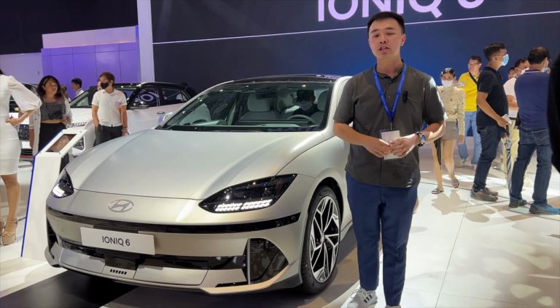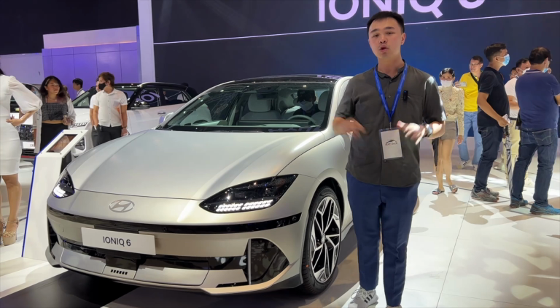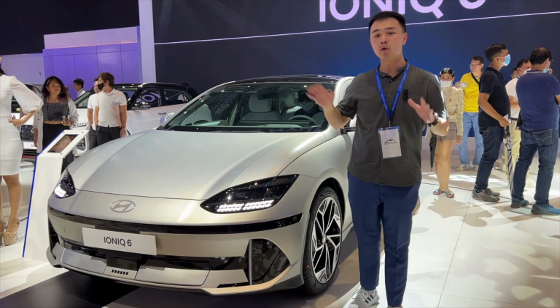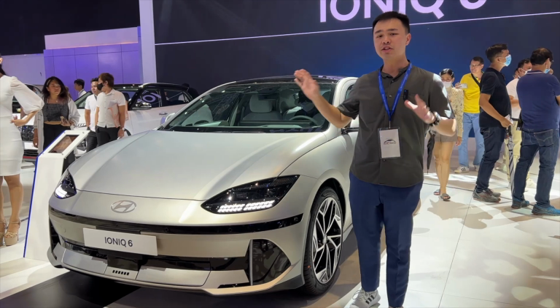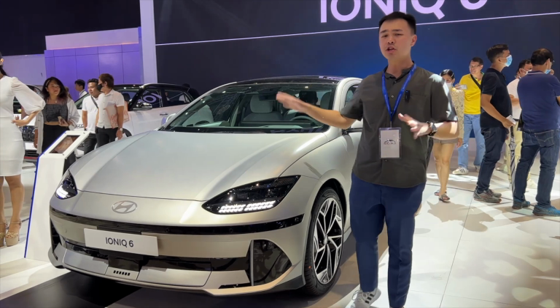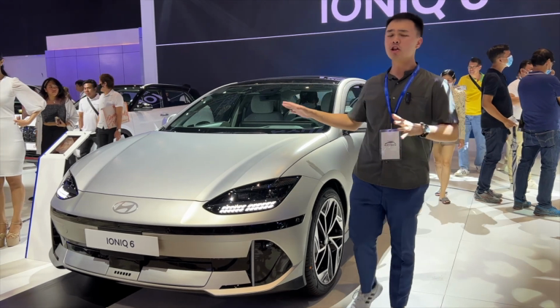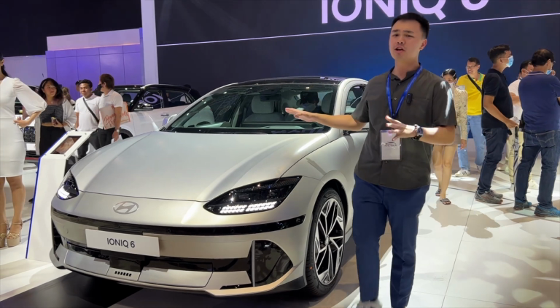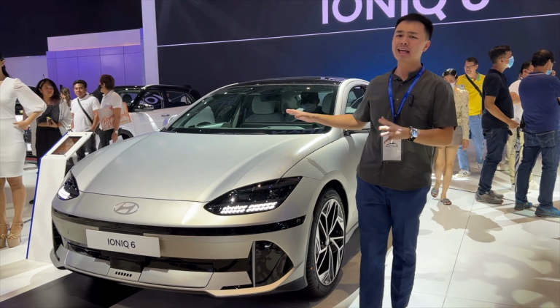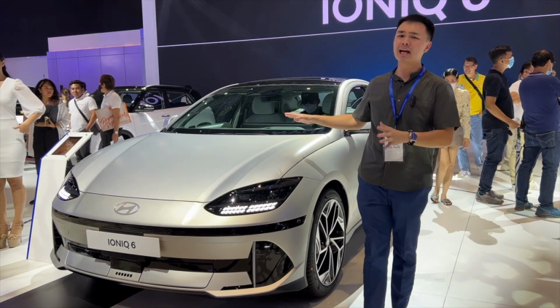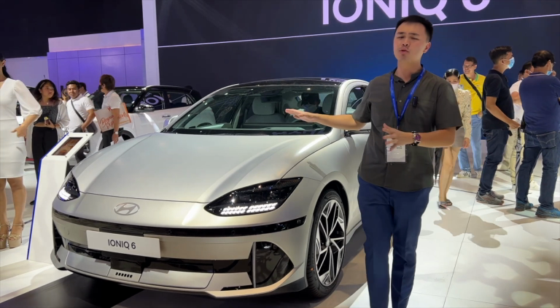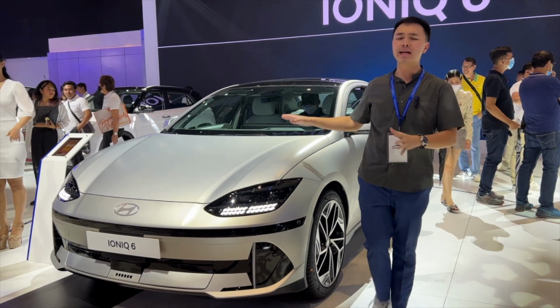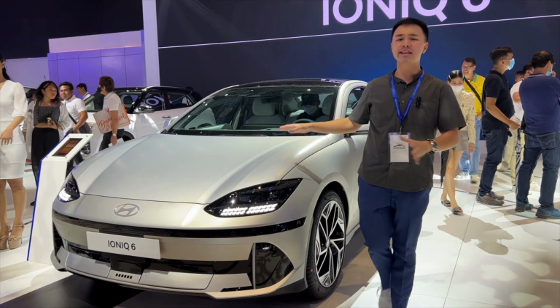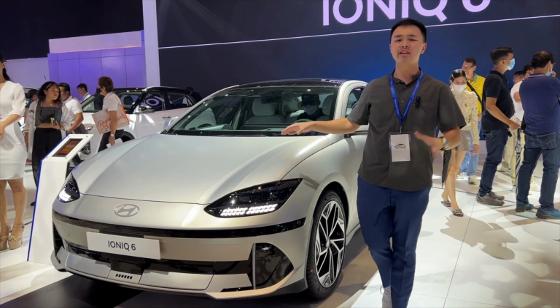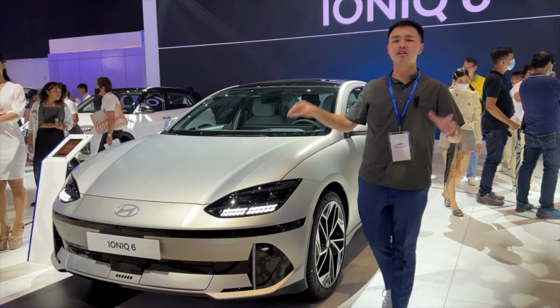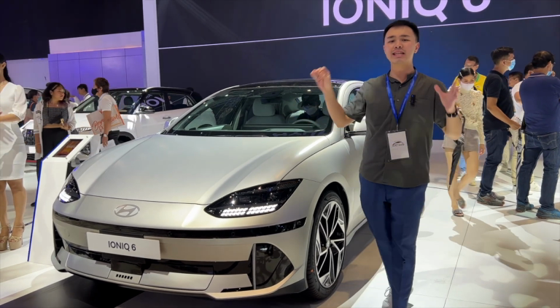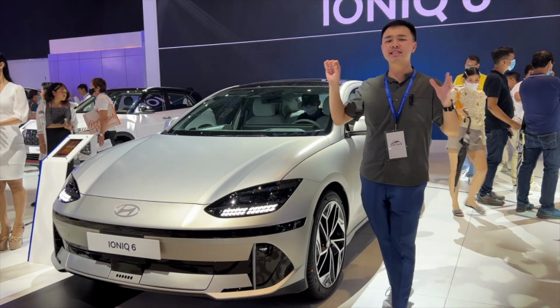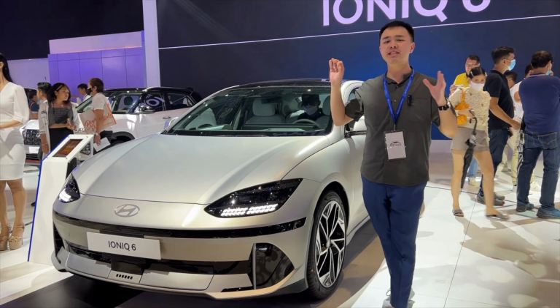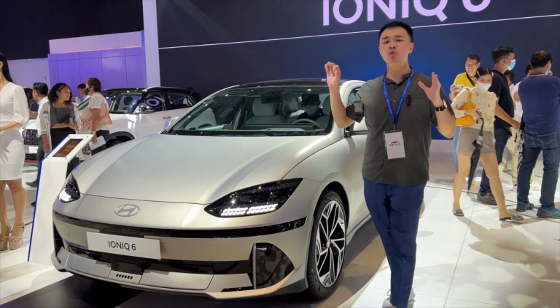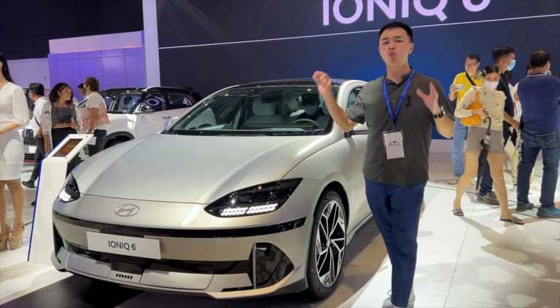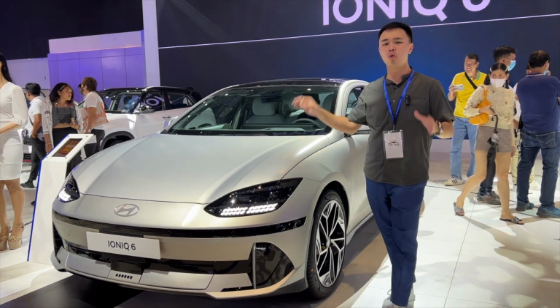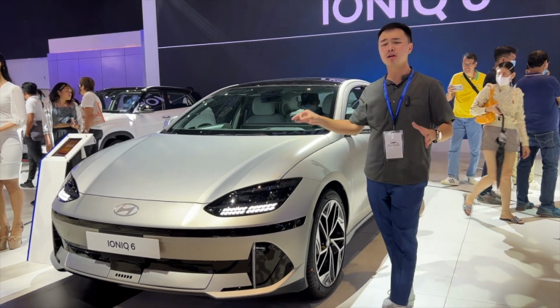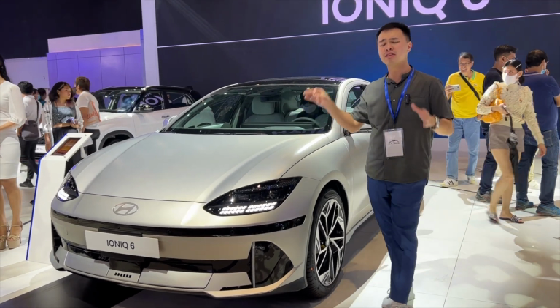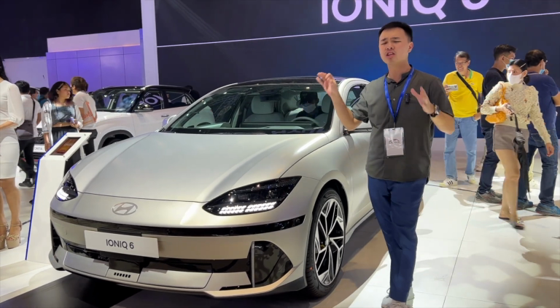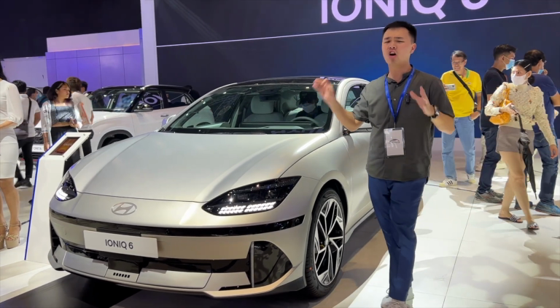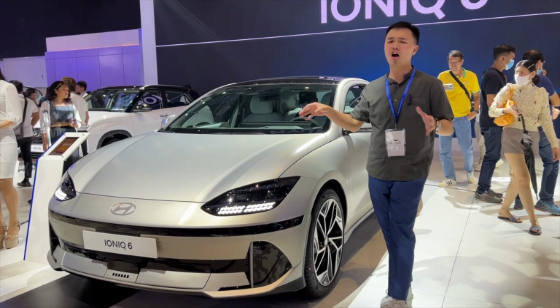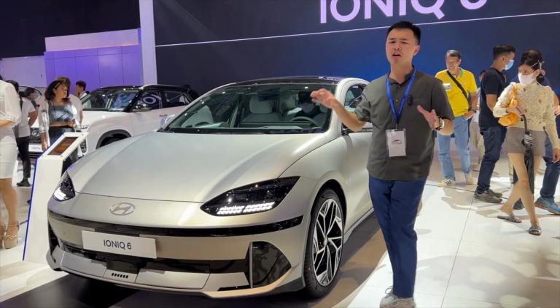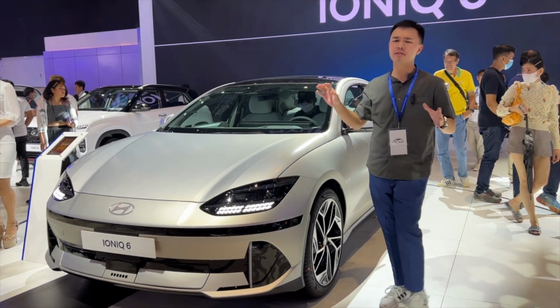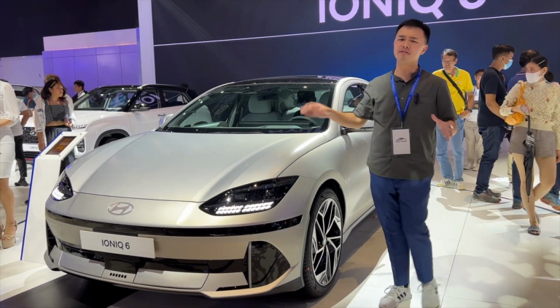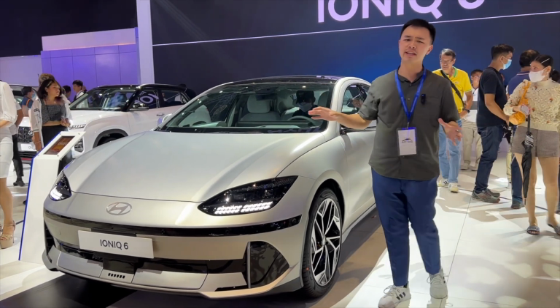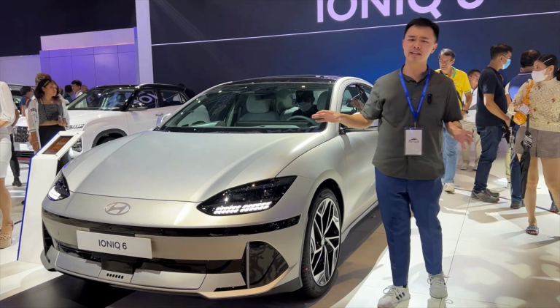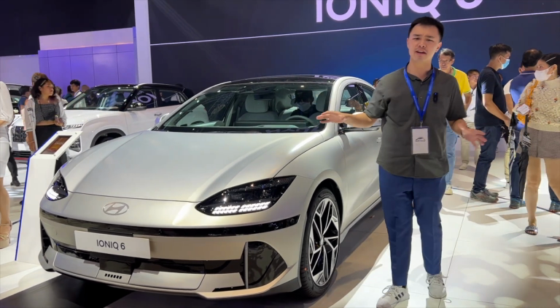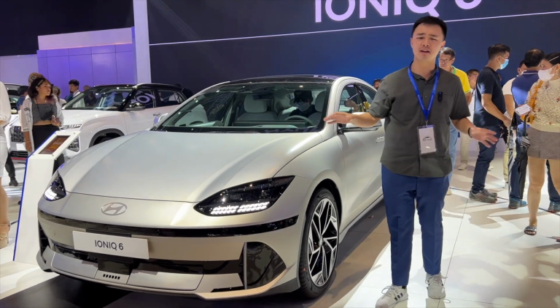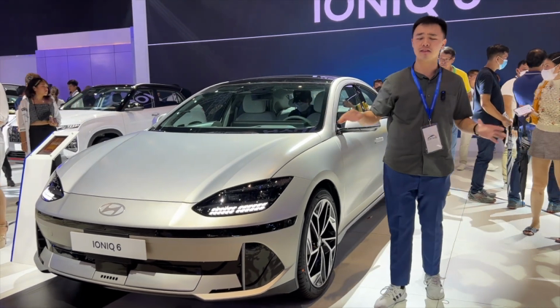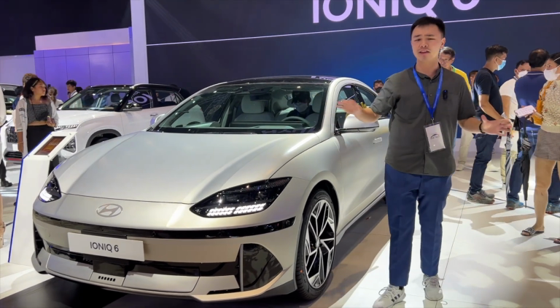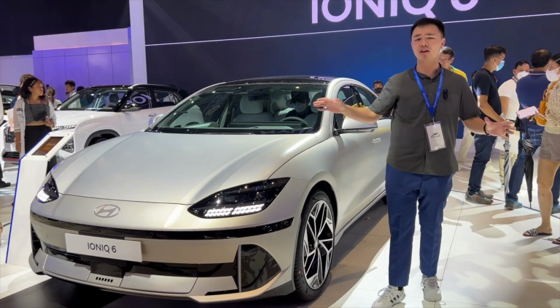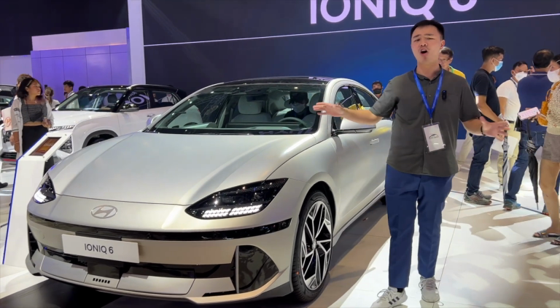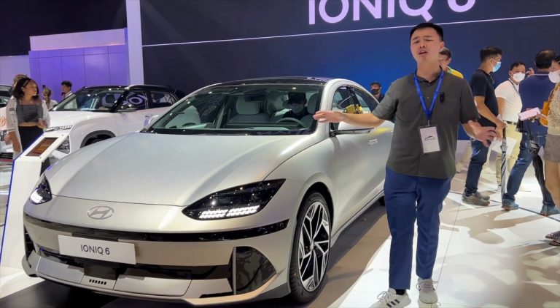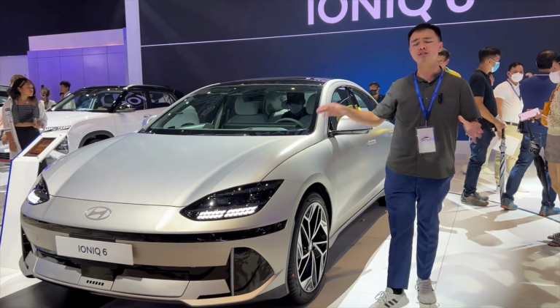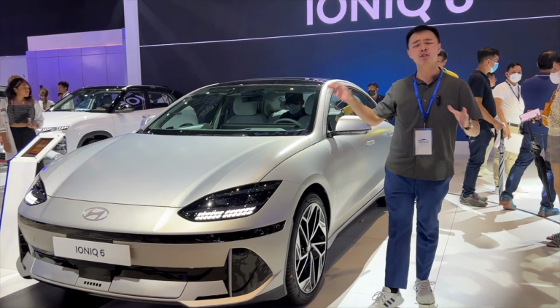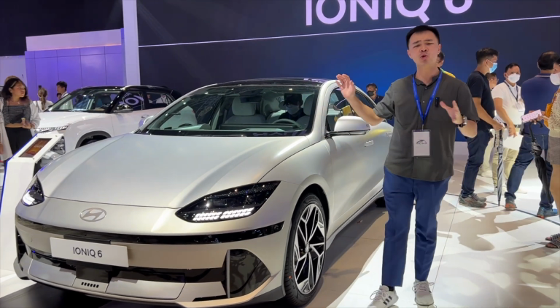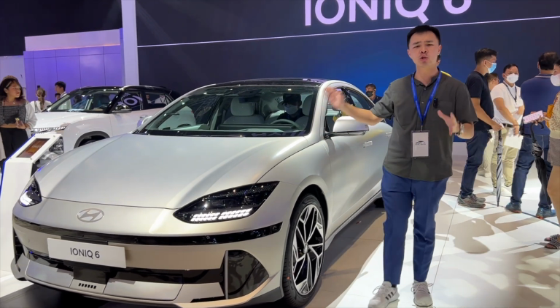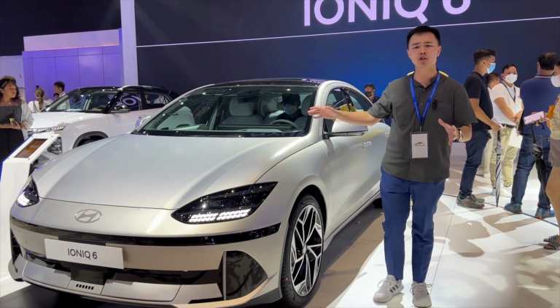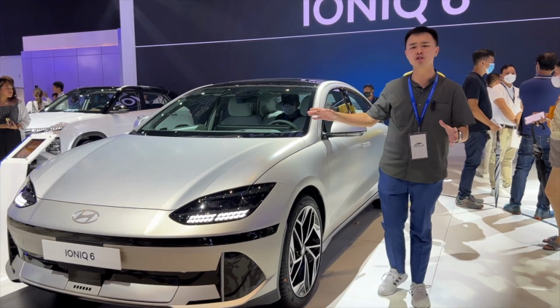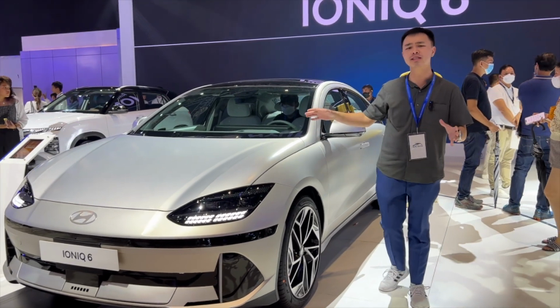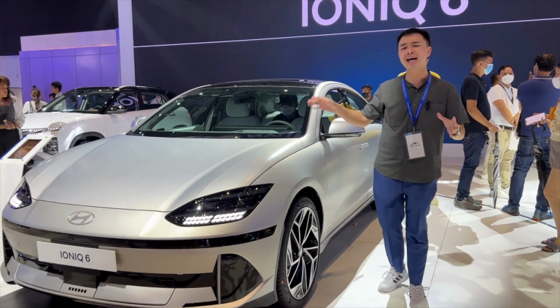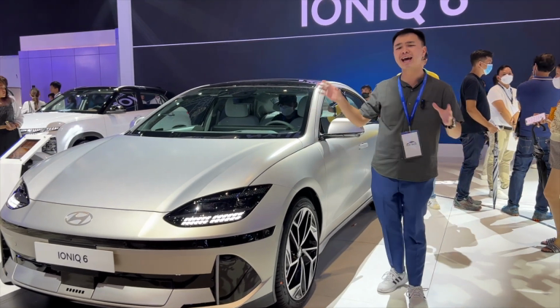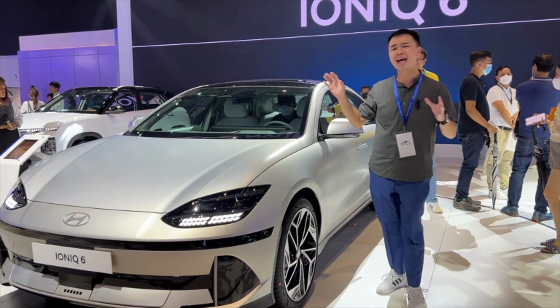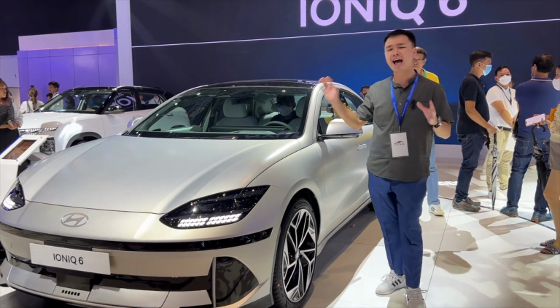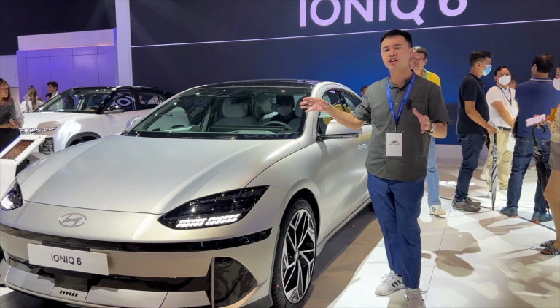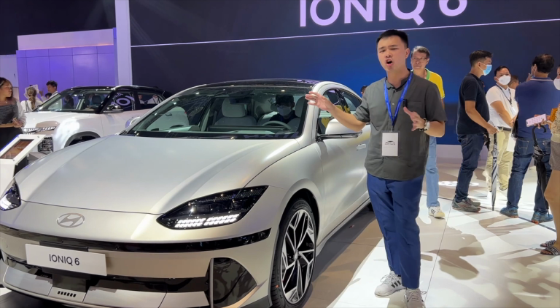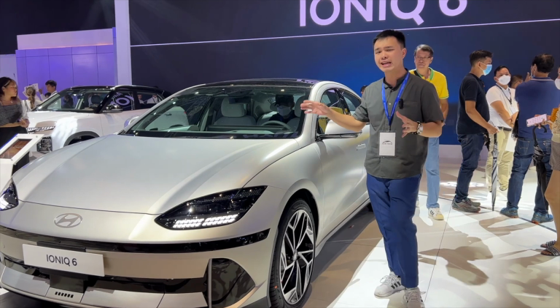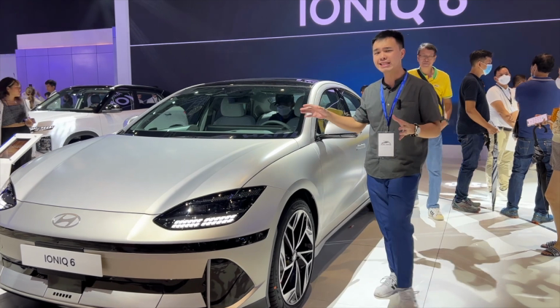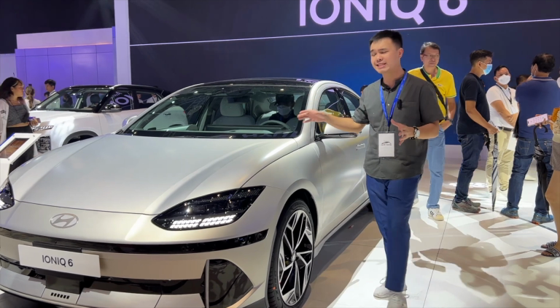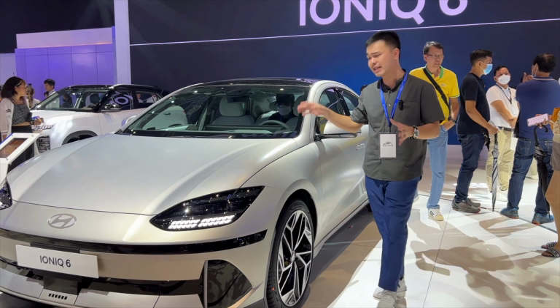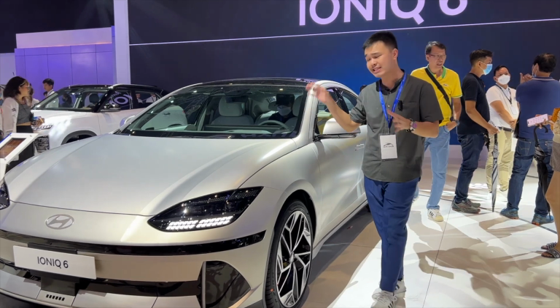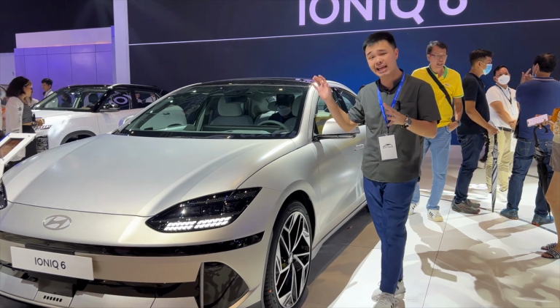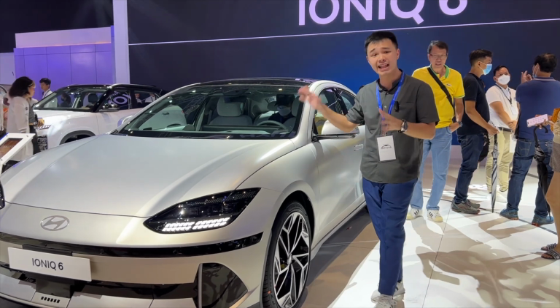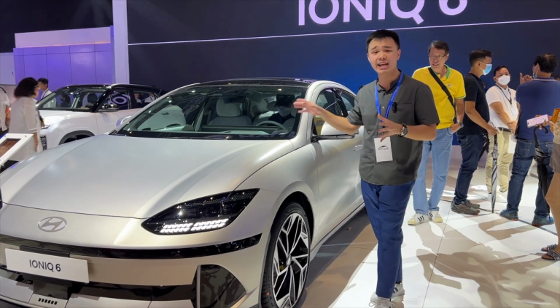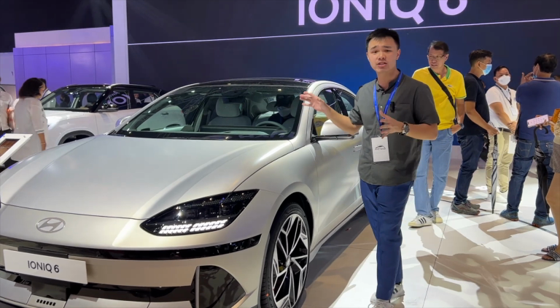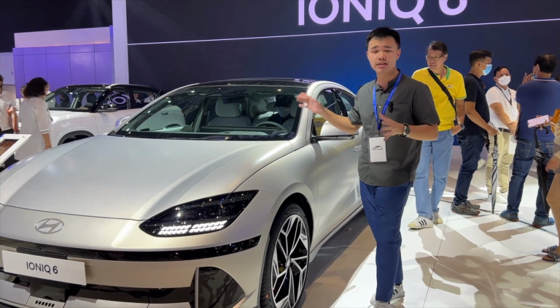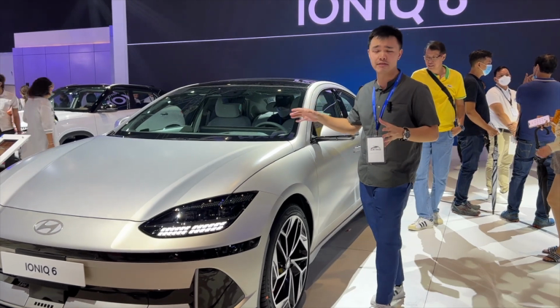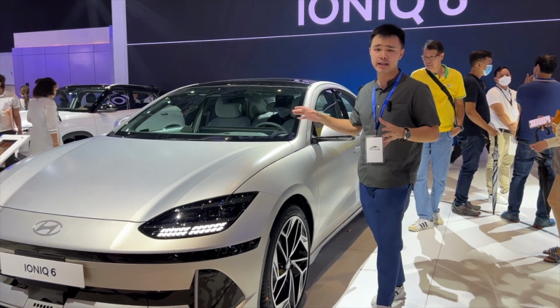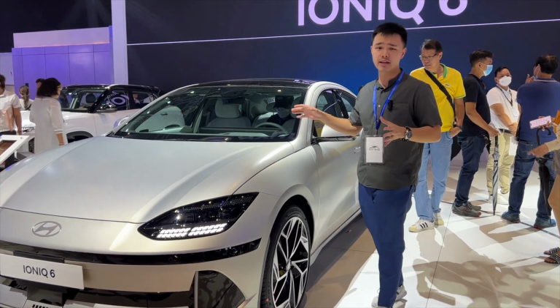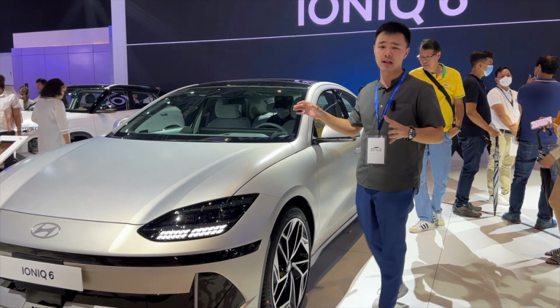What you're looking at right here is the World Car of the Year — the all-new Hyundai Ioniq 6 electric vehicle.